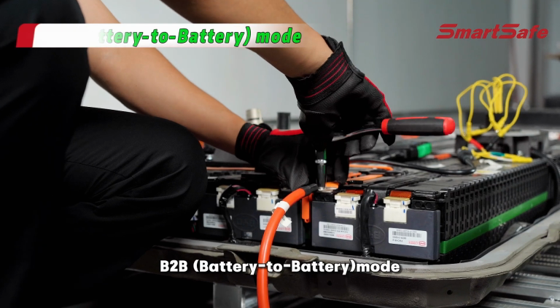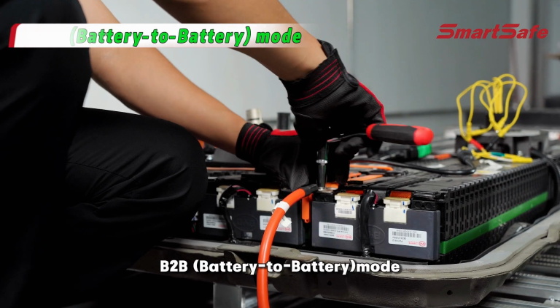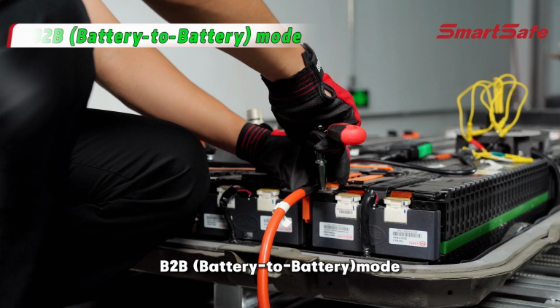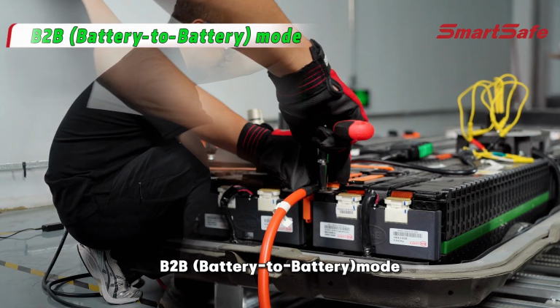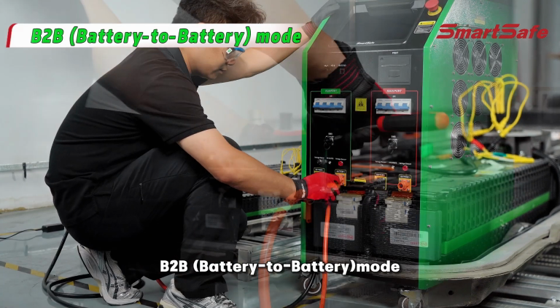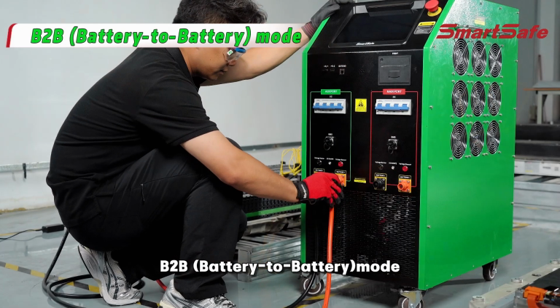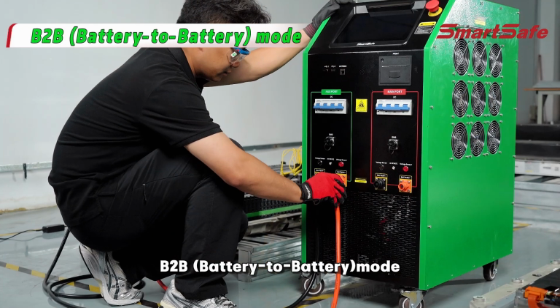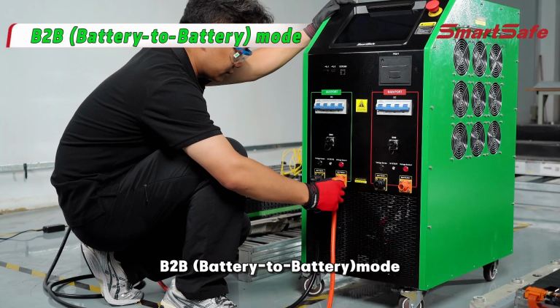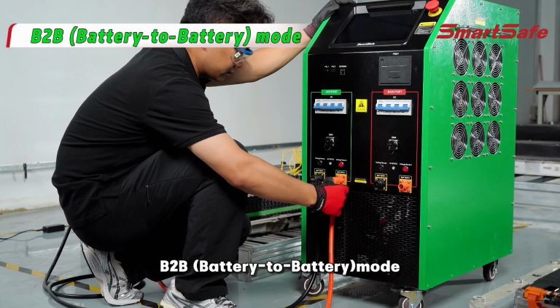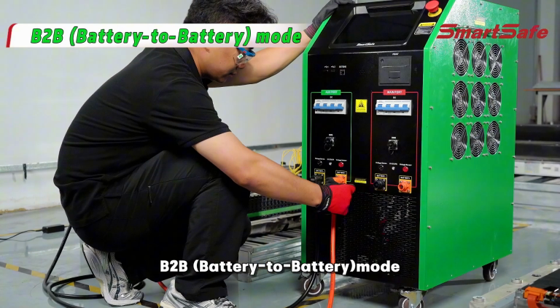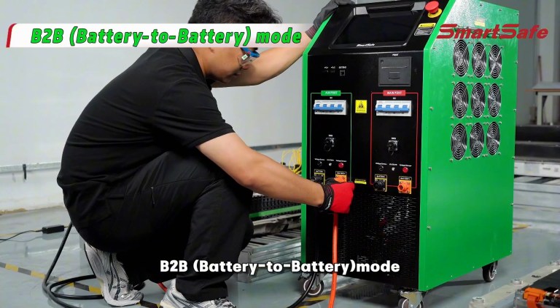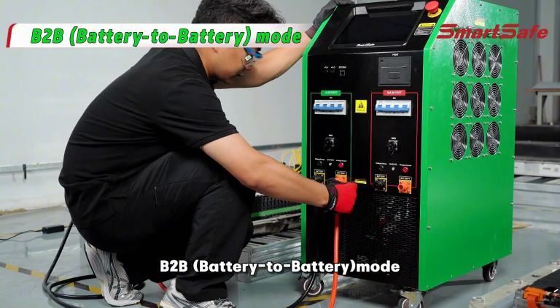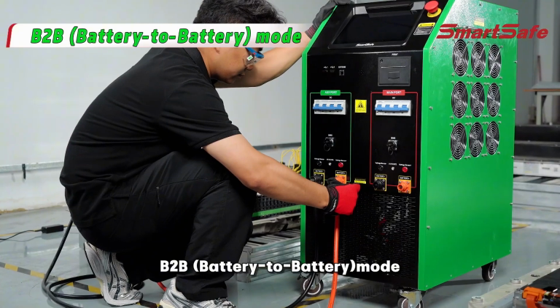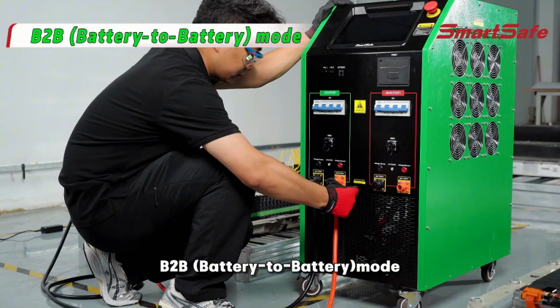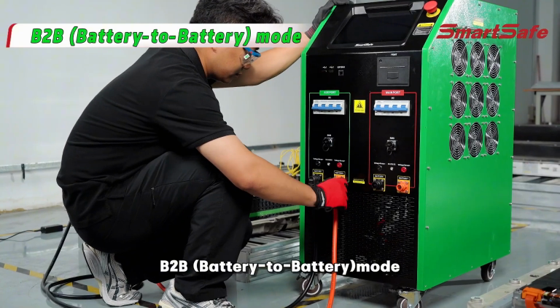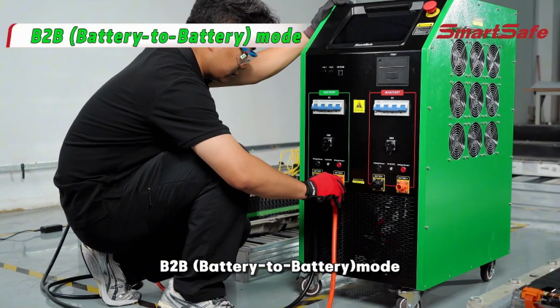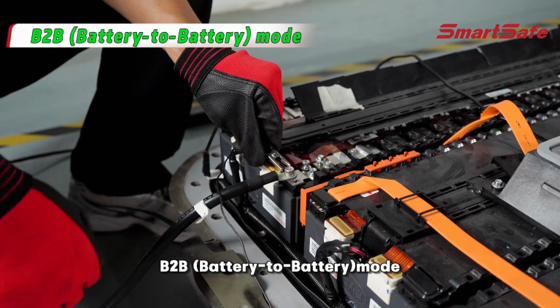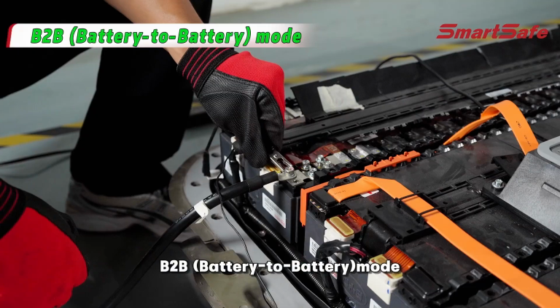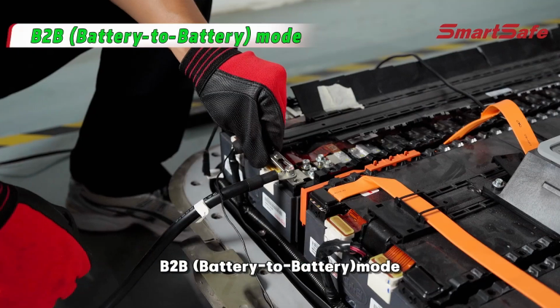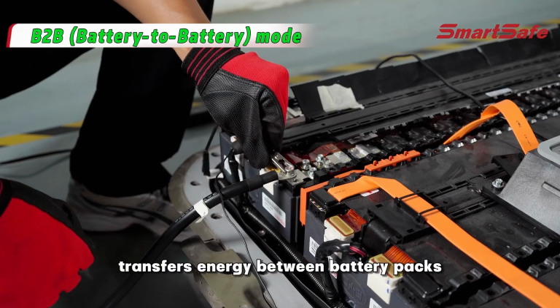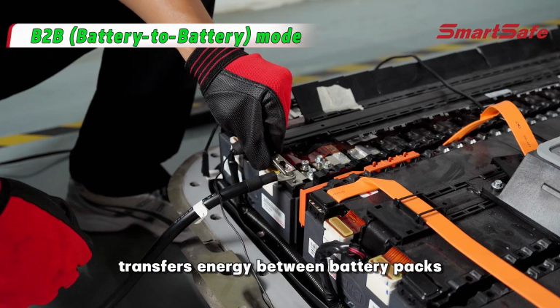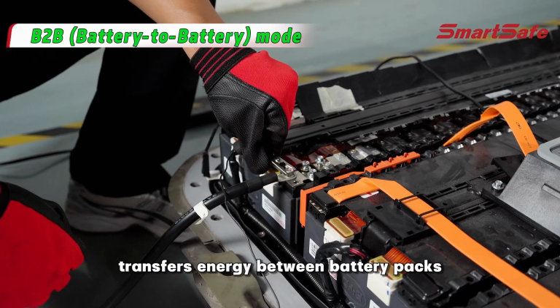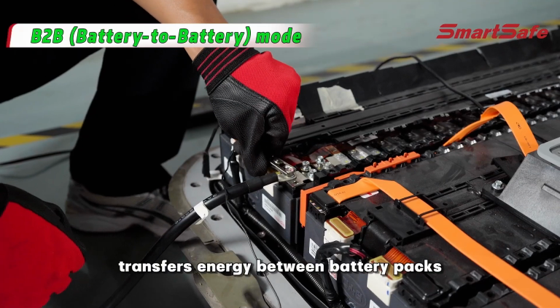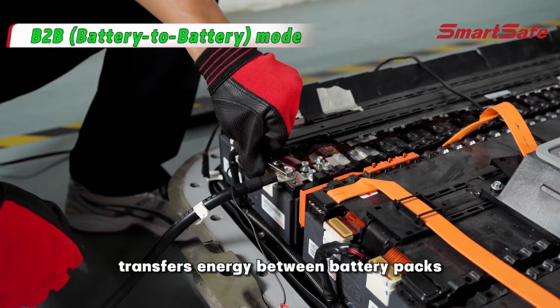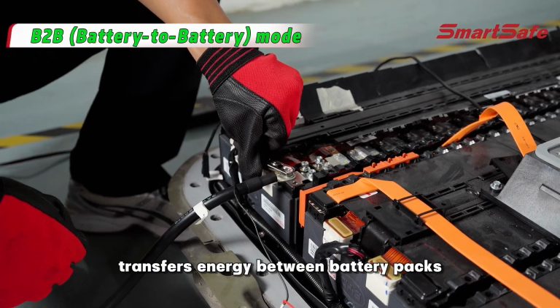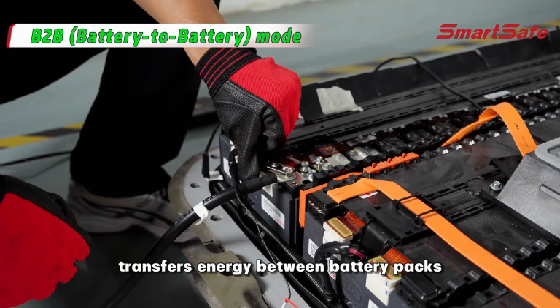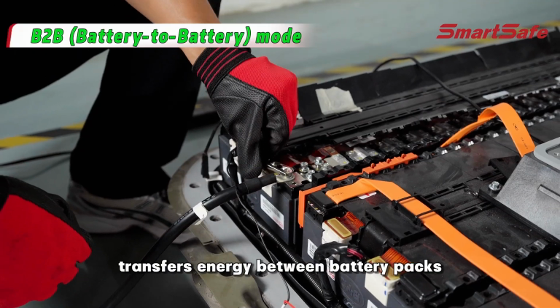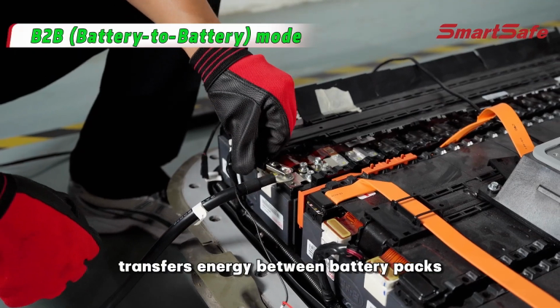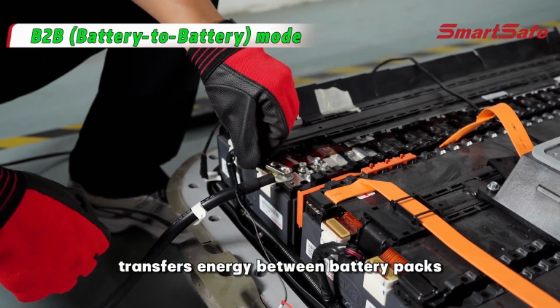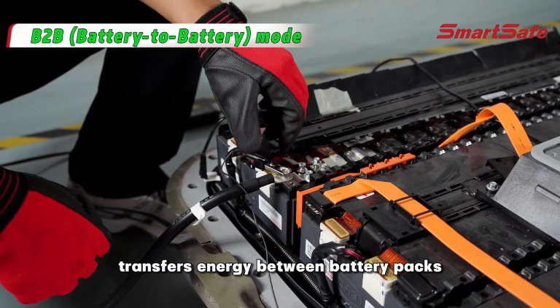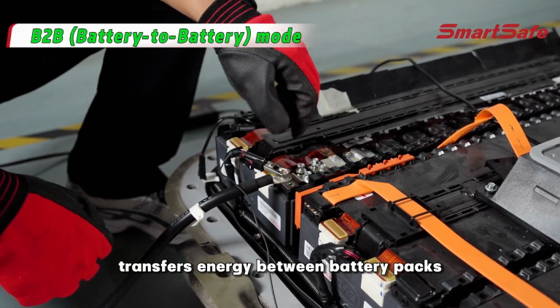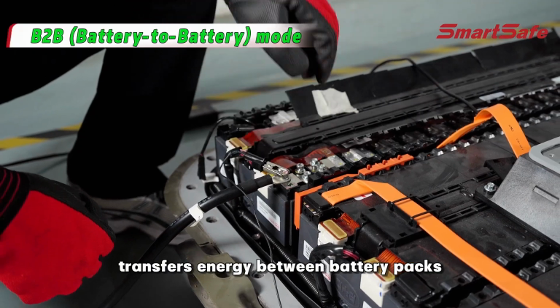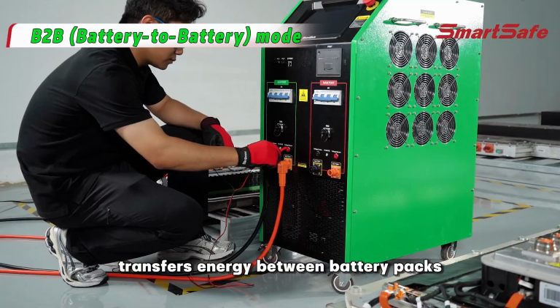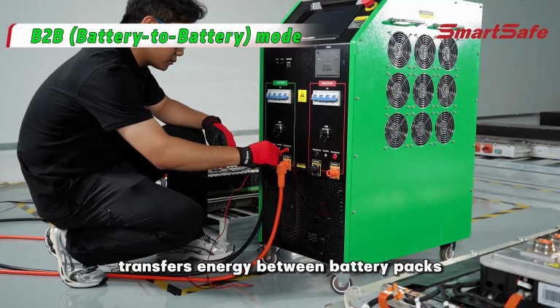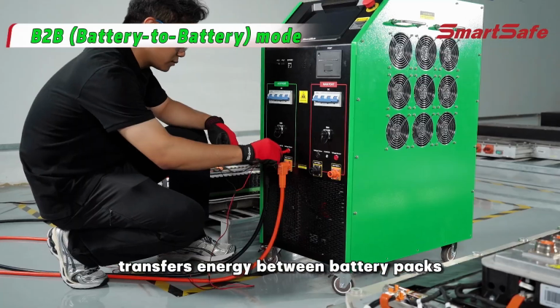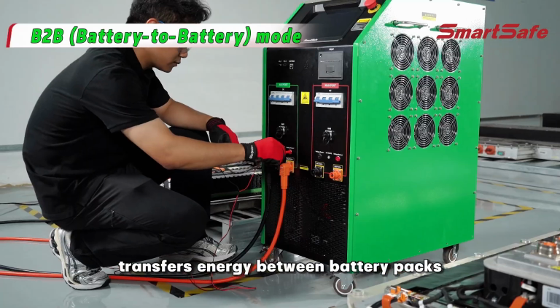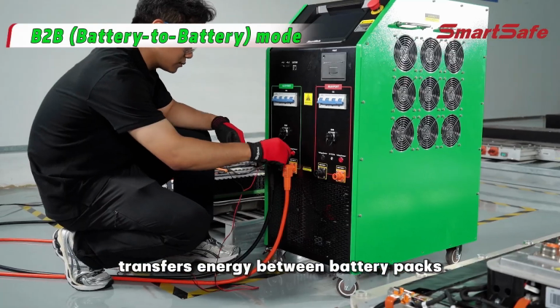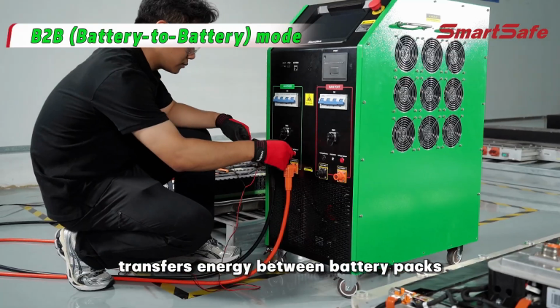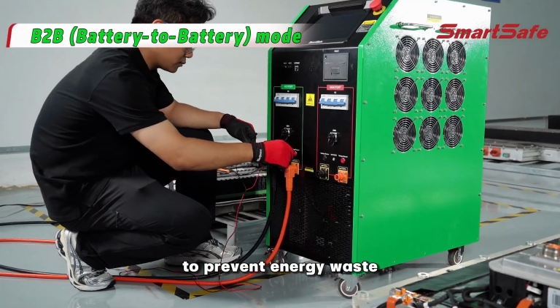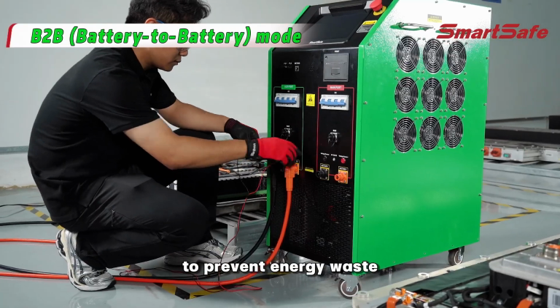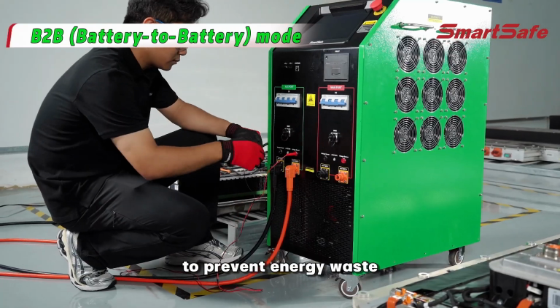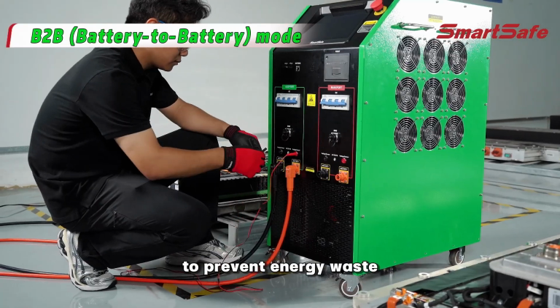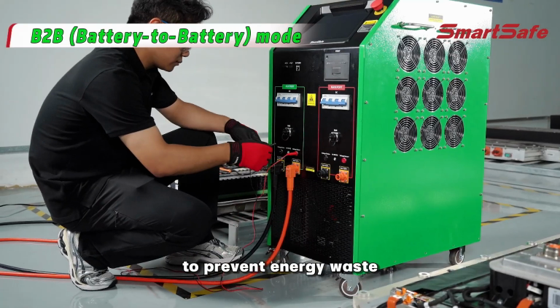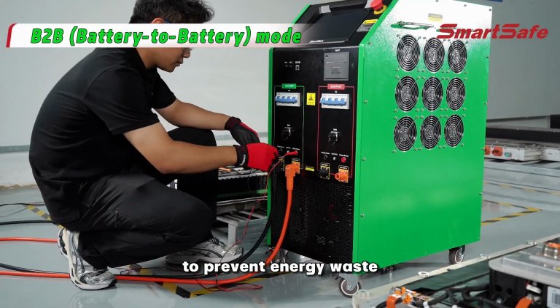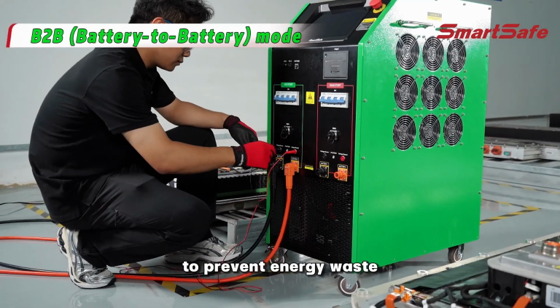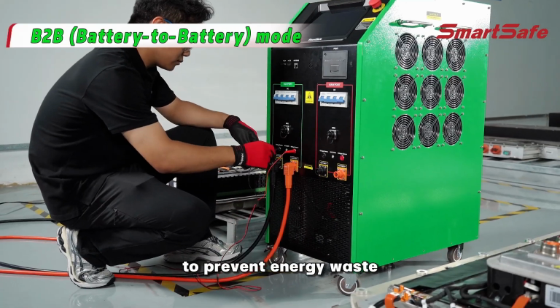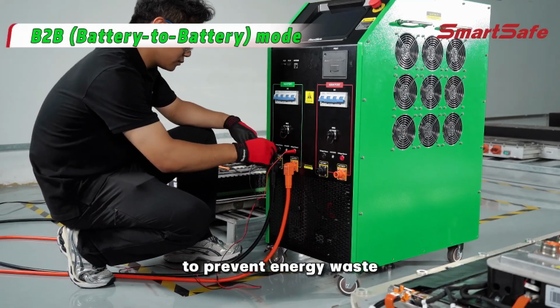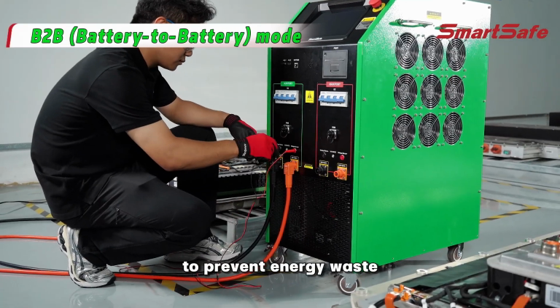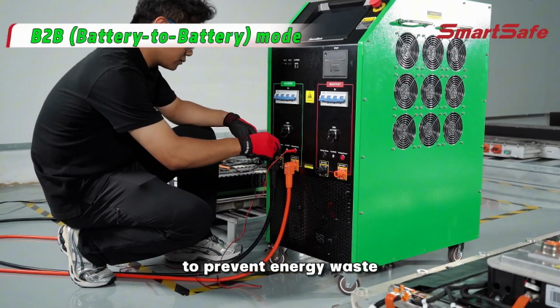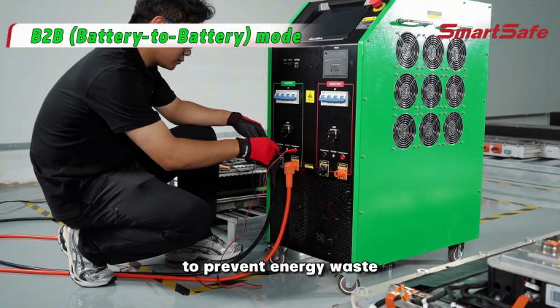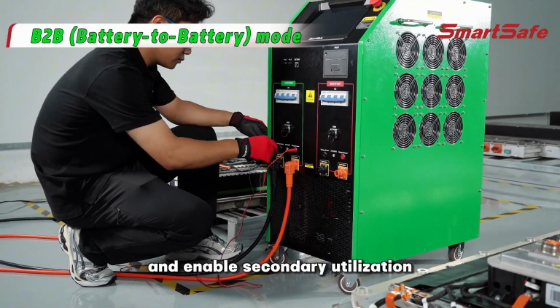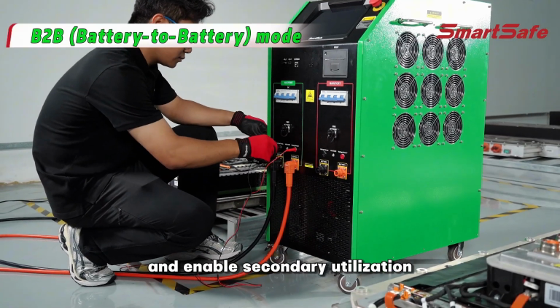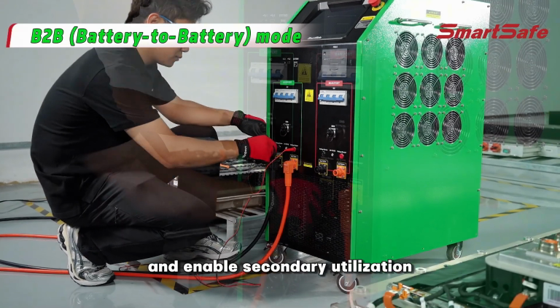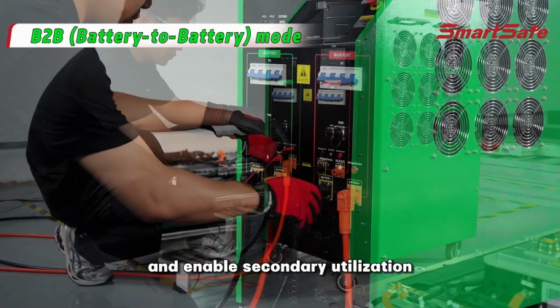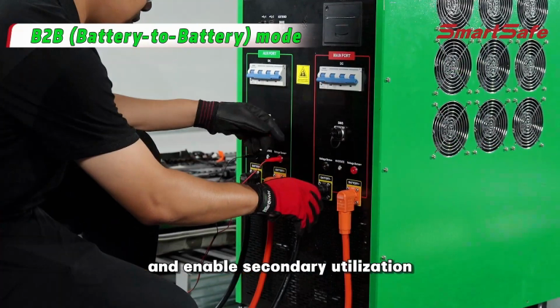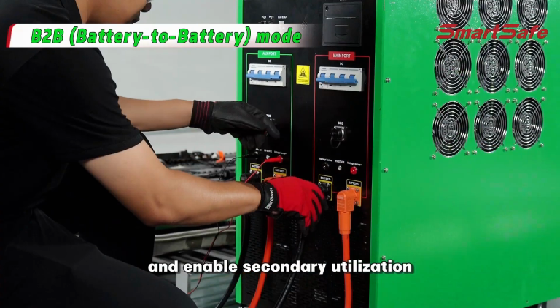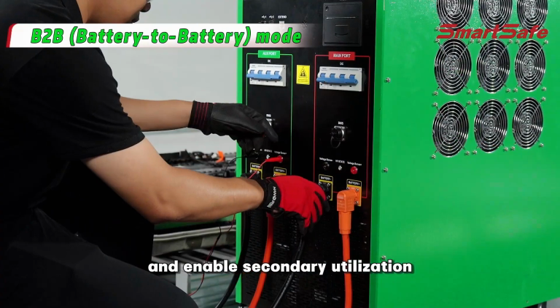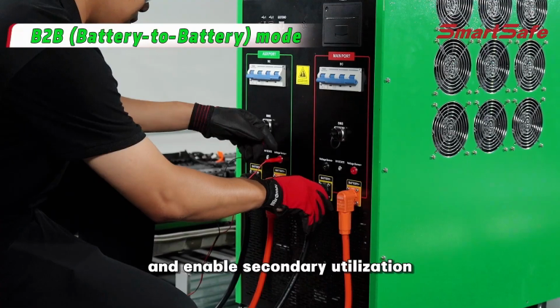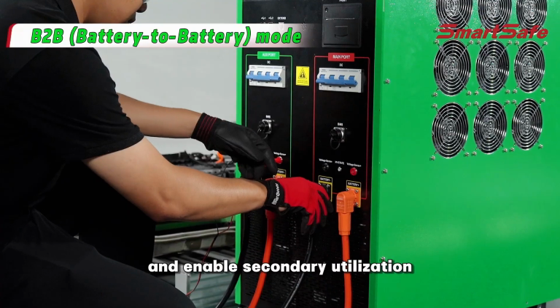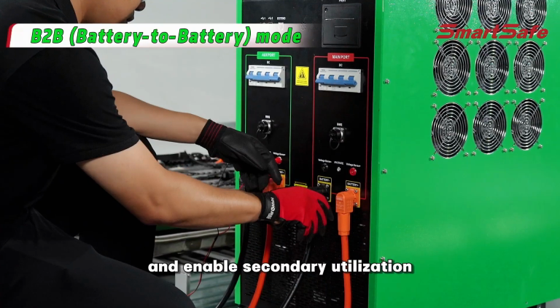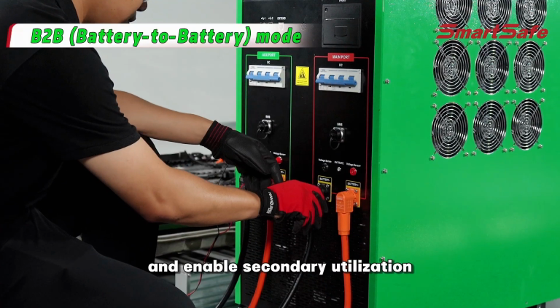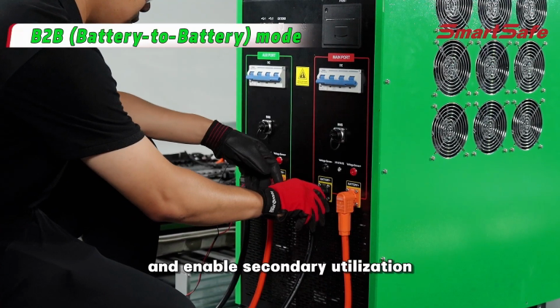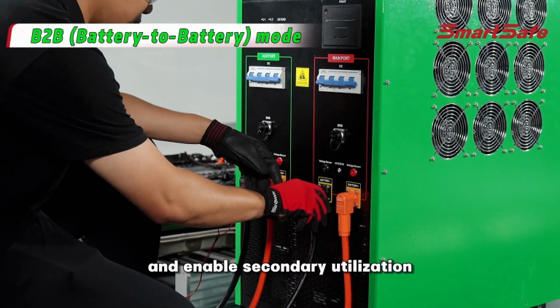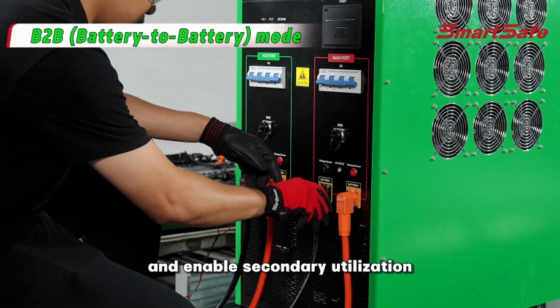B2B Battery to Battery mode transfers energy between battery packs to prevent energy waste and enables secondary utilization.